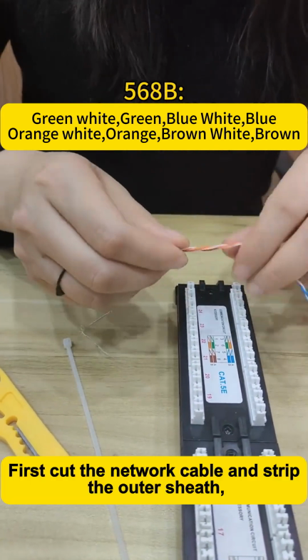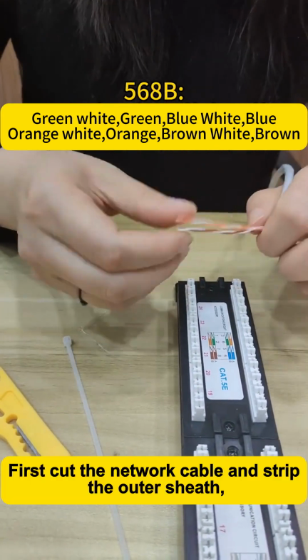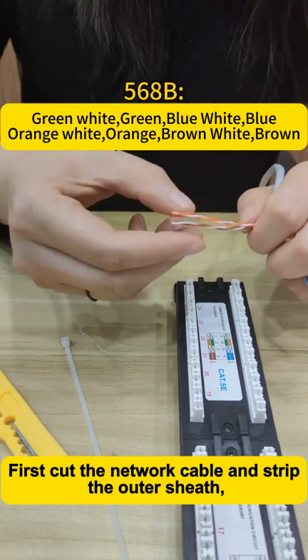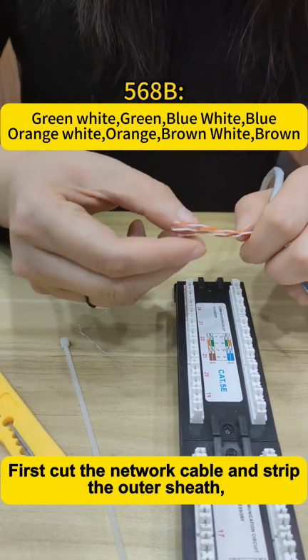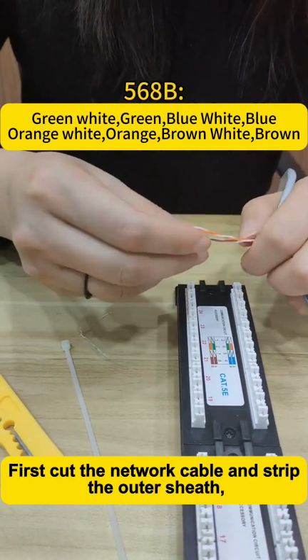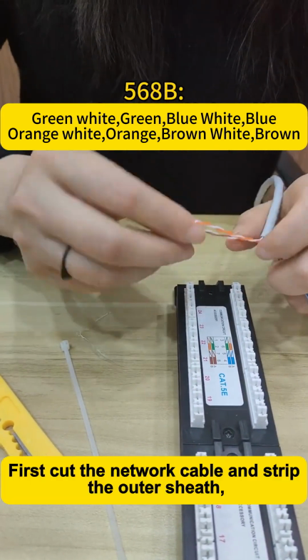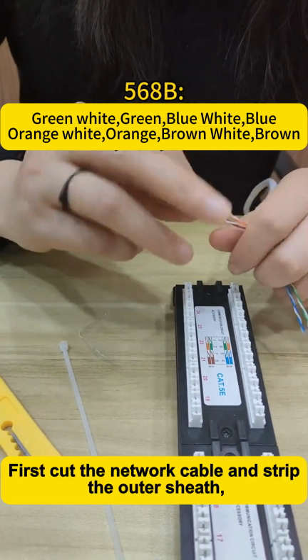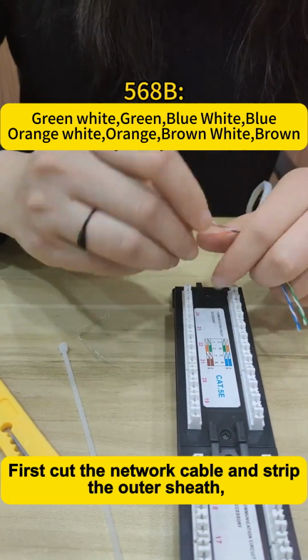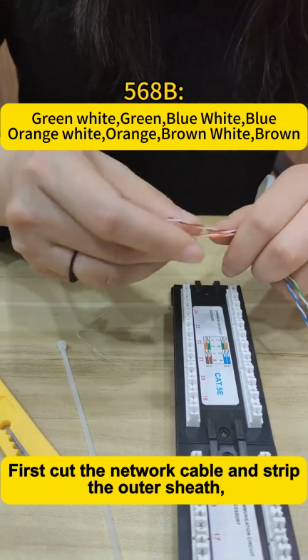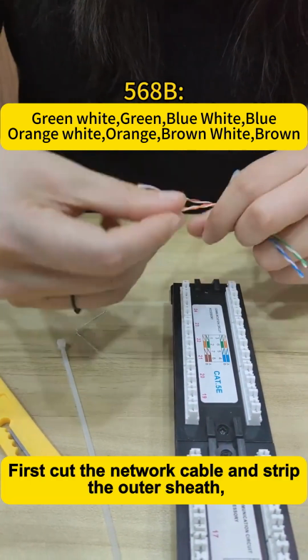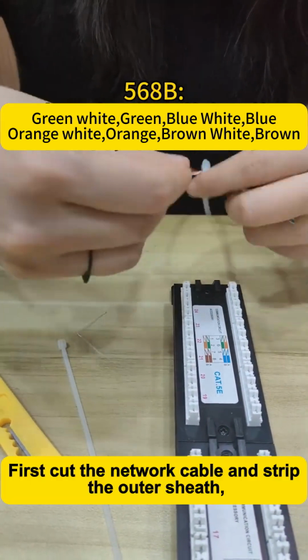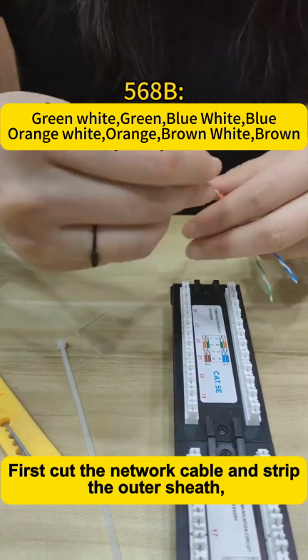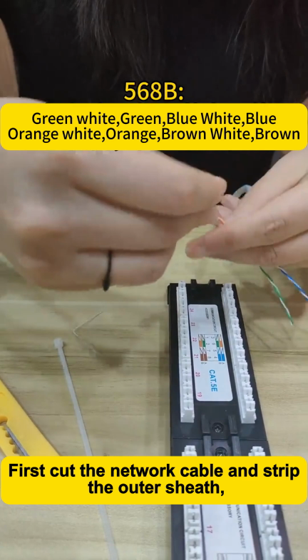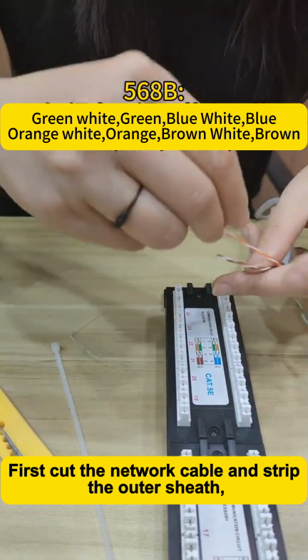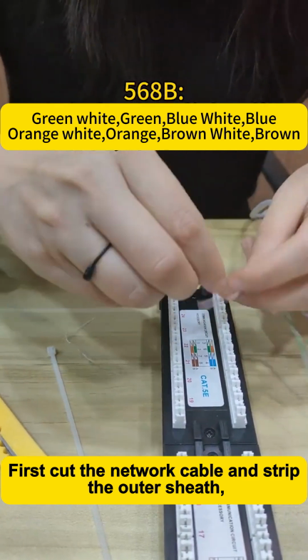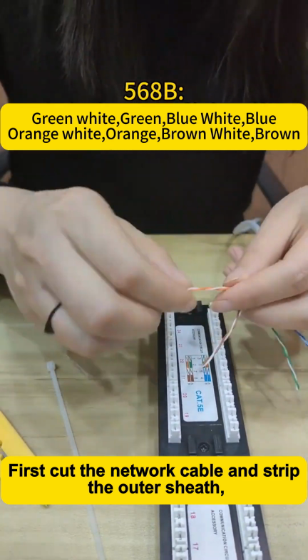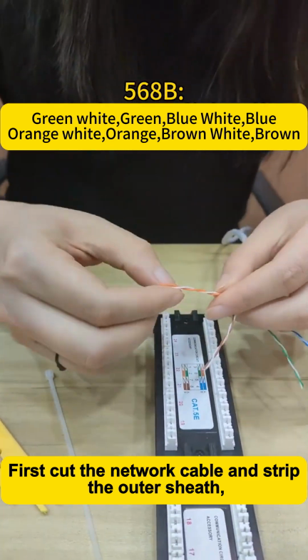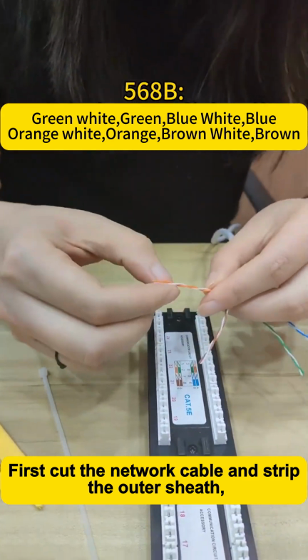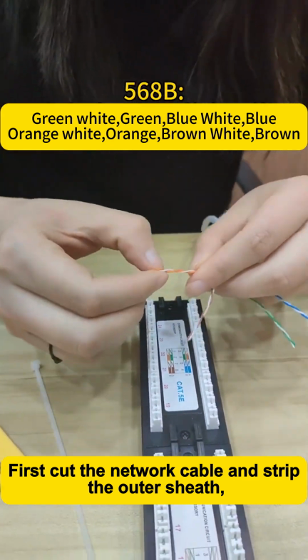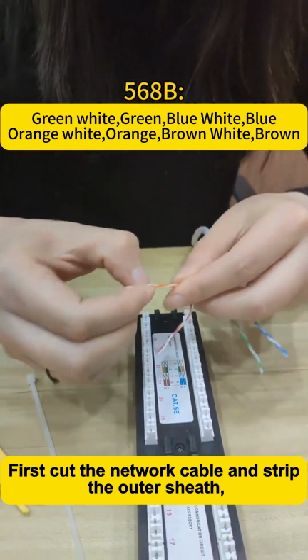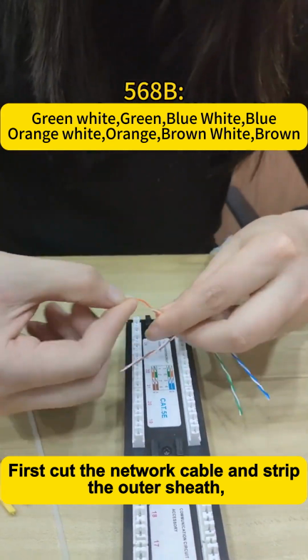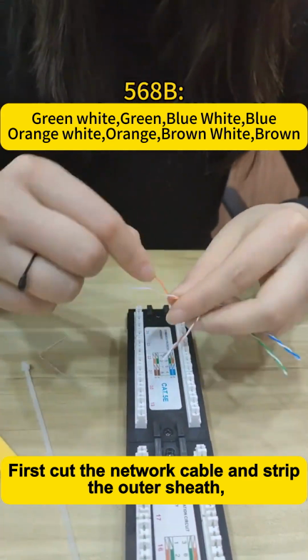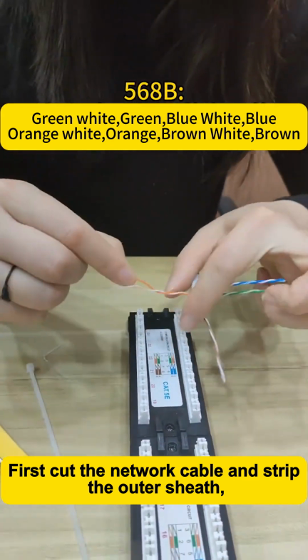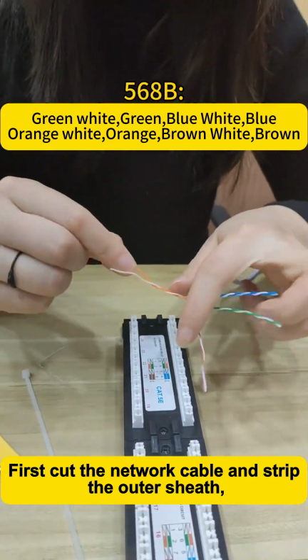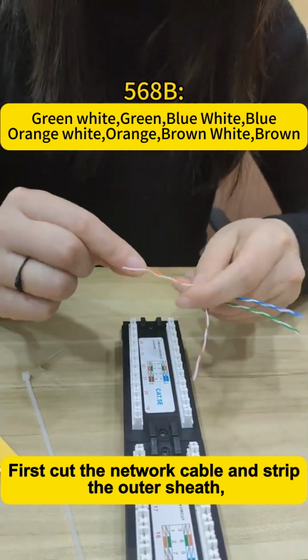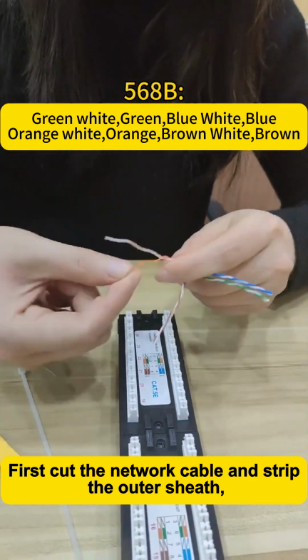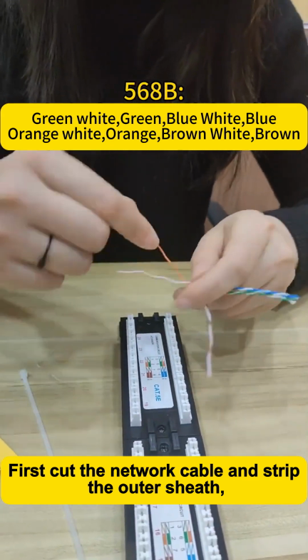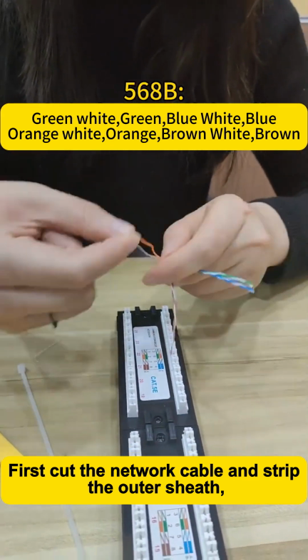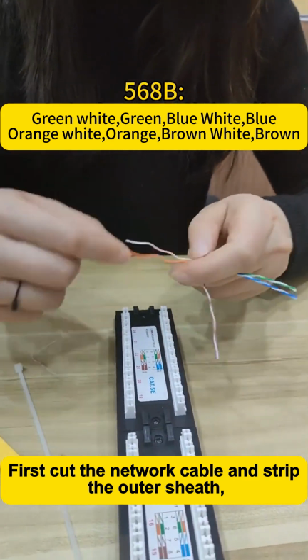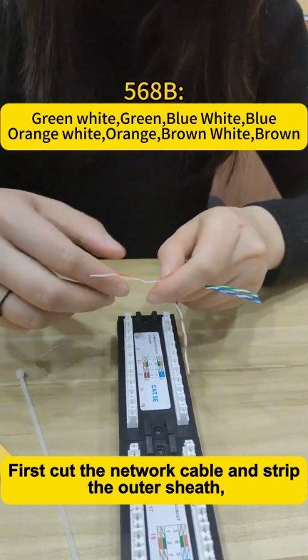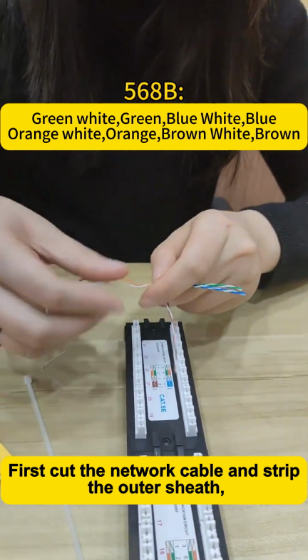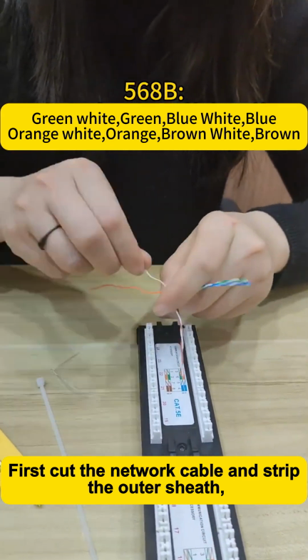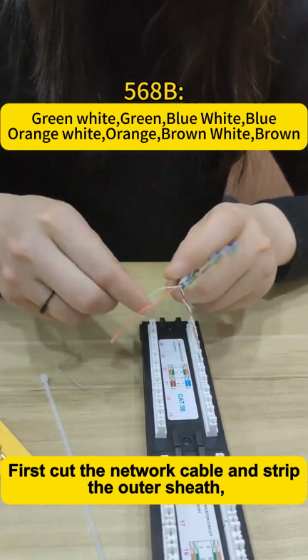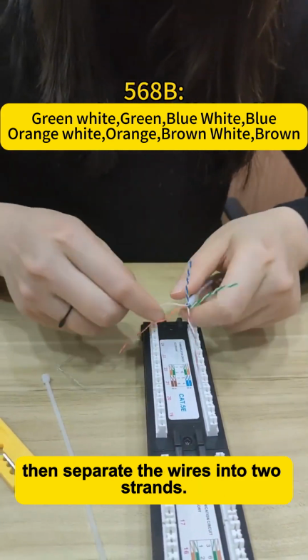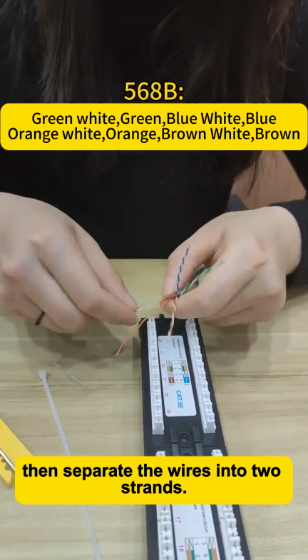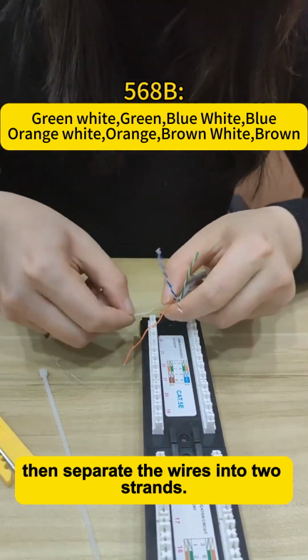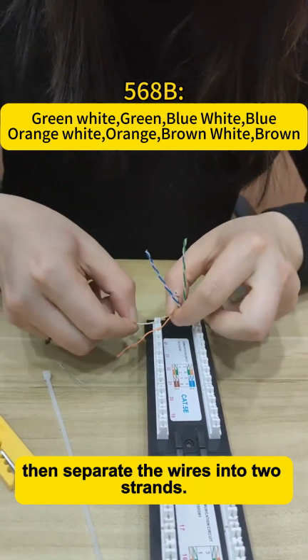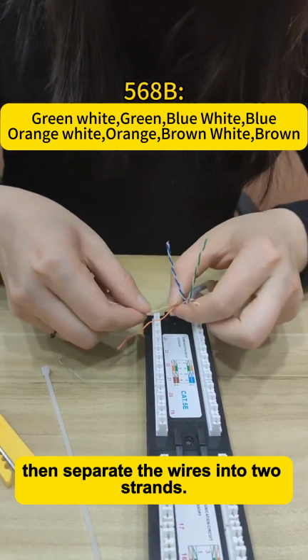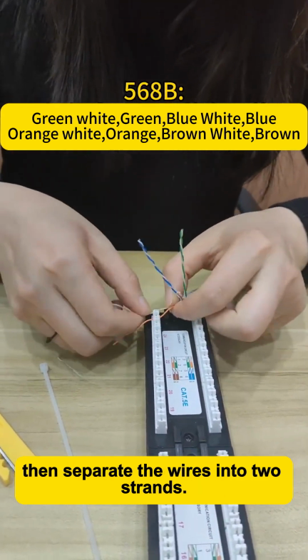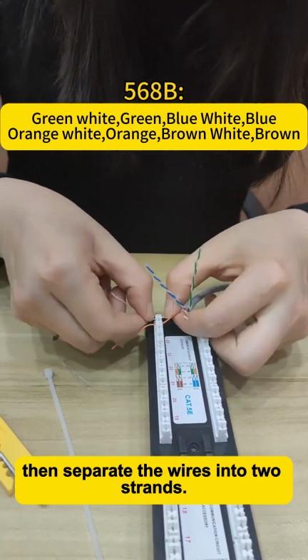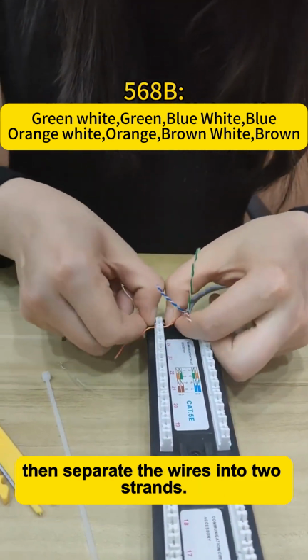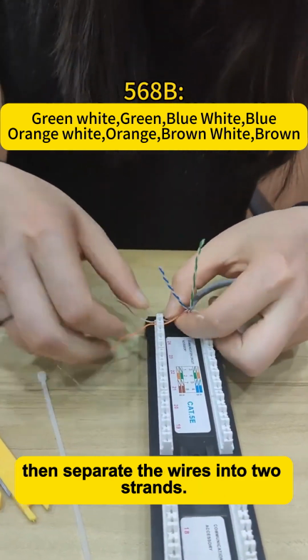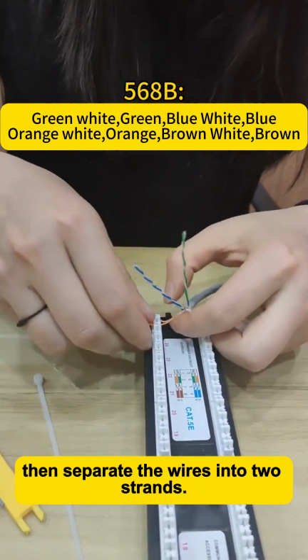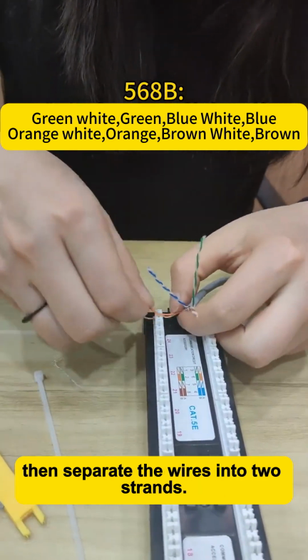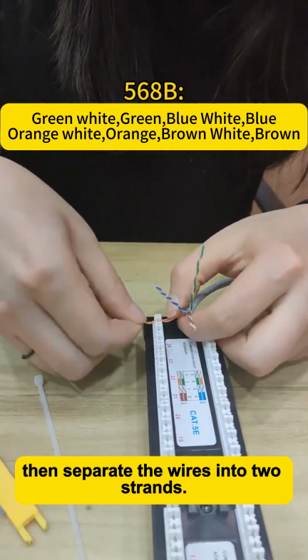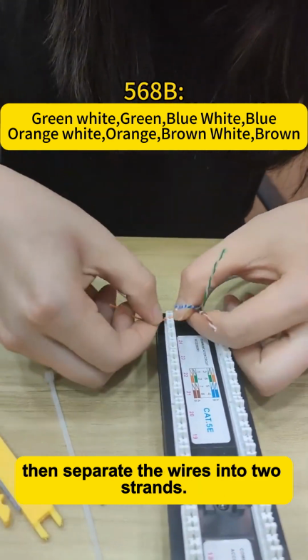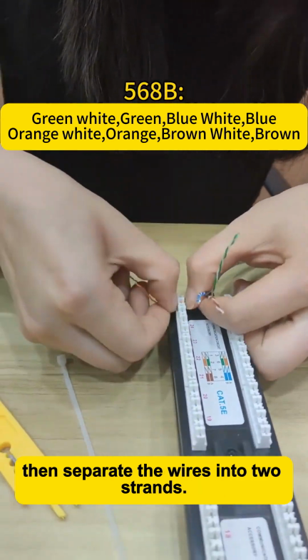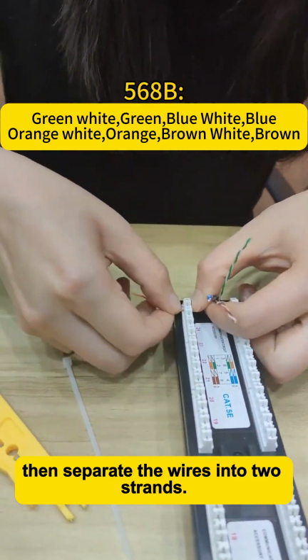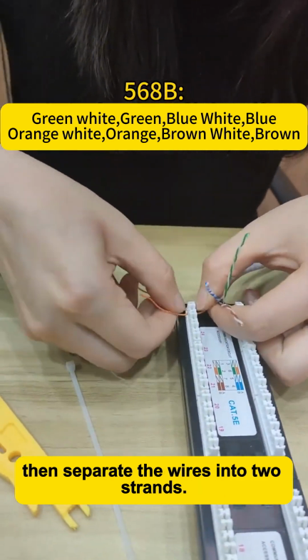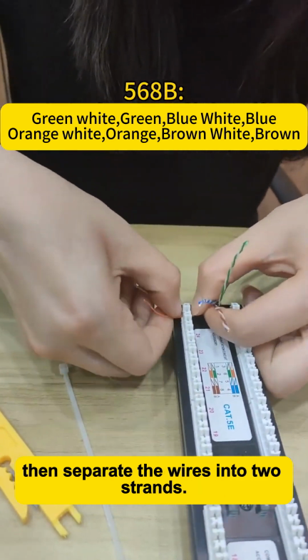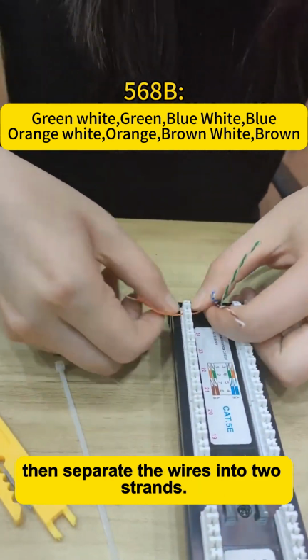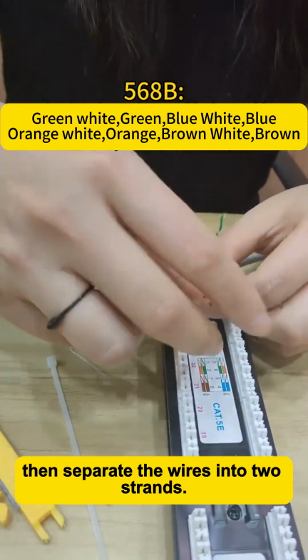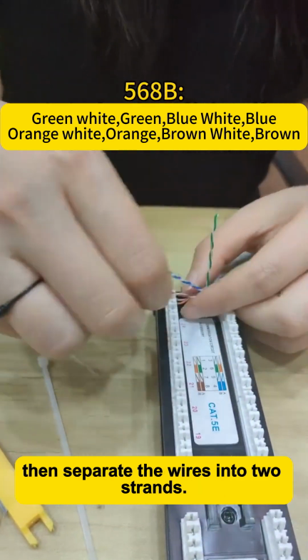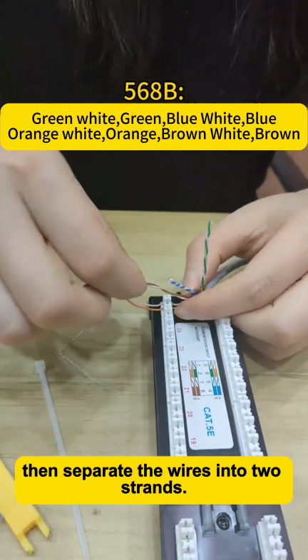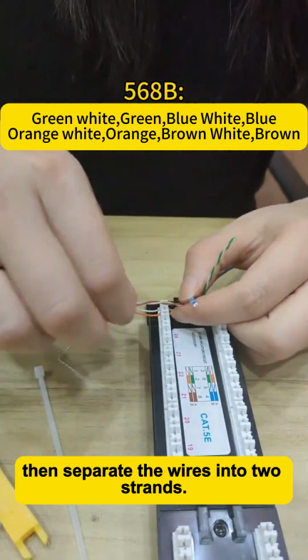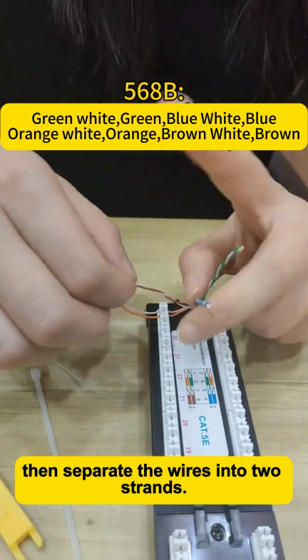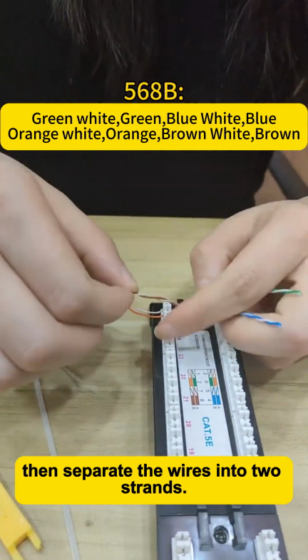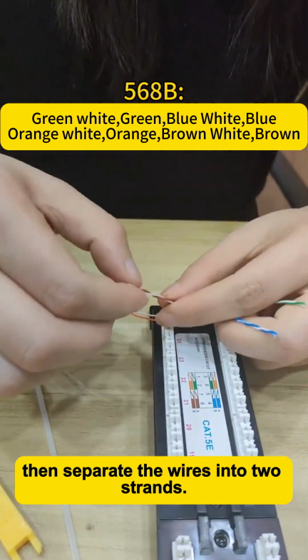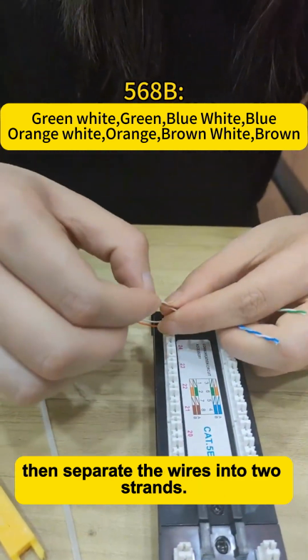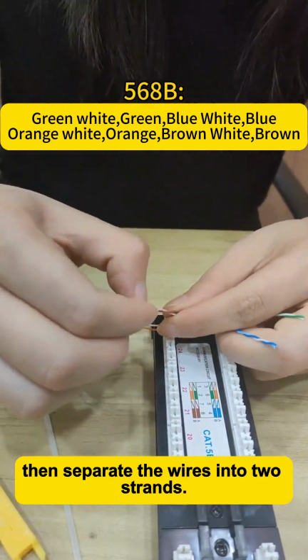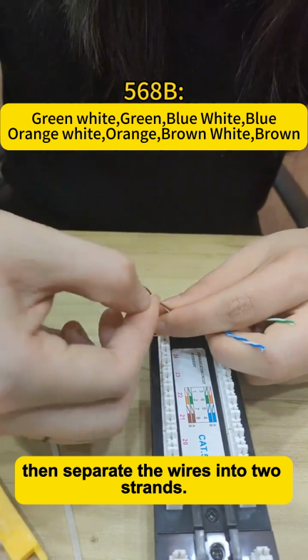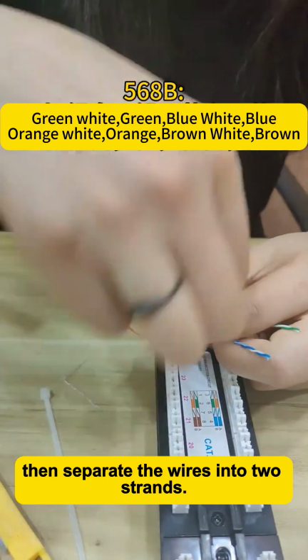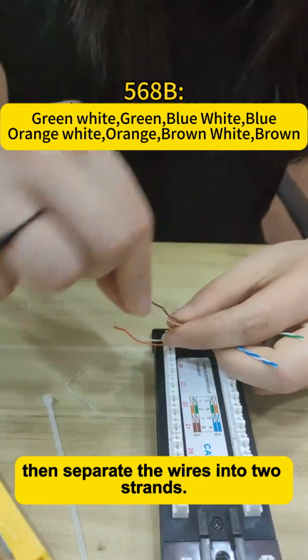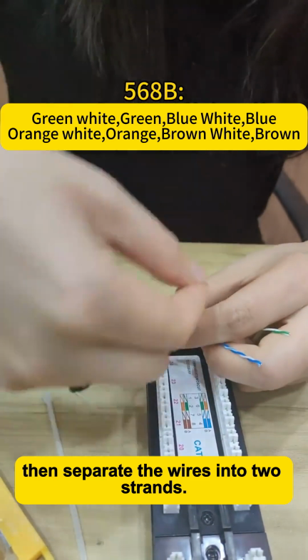First, cut the network cable and strip the outer sheath. Then separate the wires into two groups.